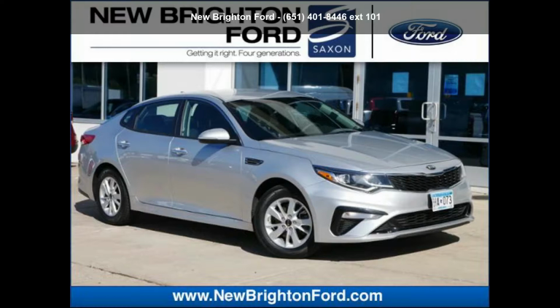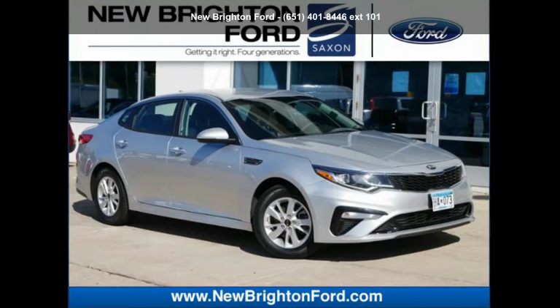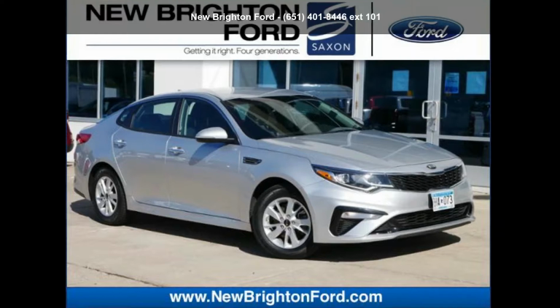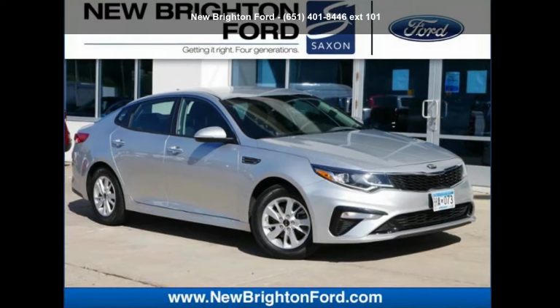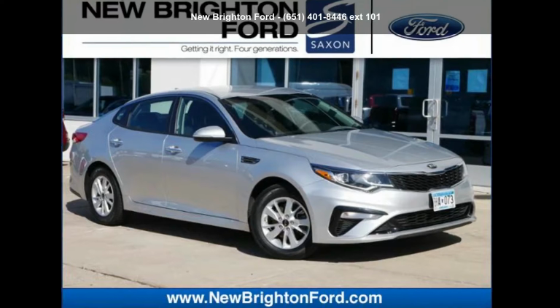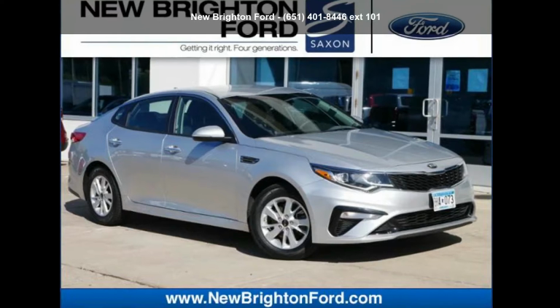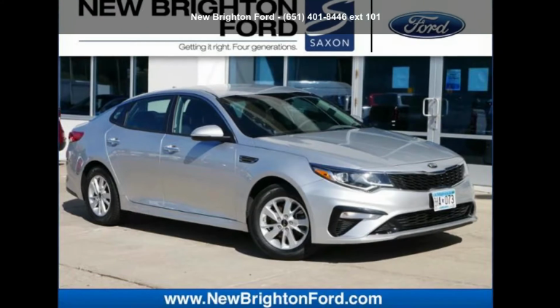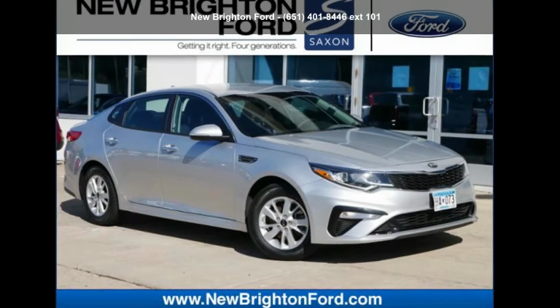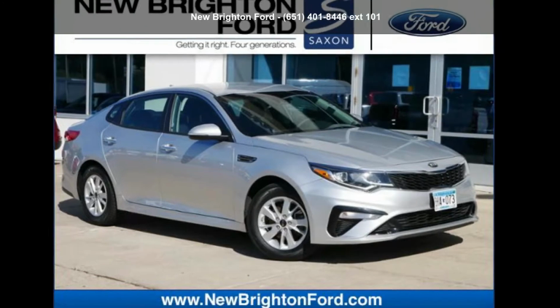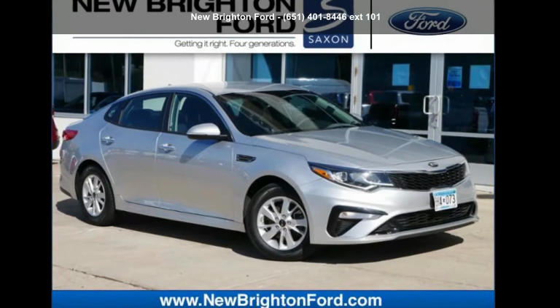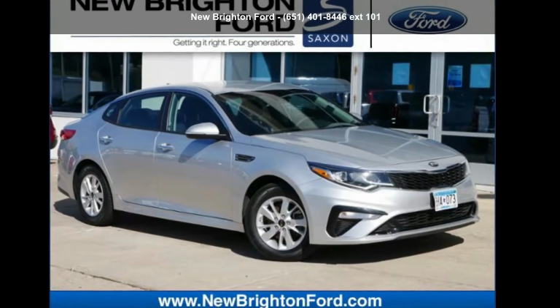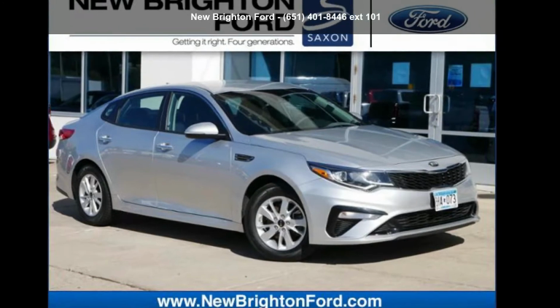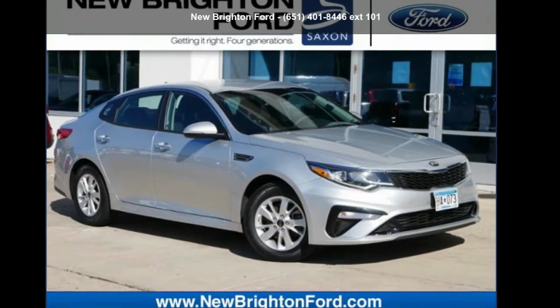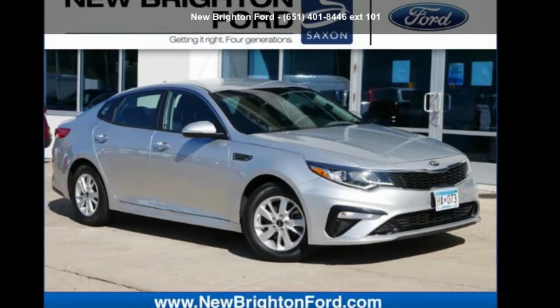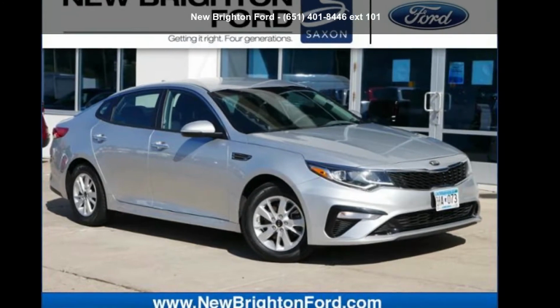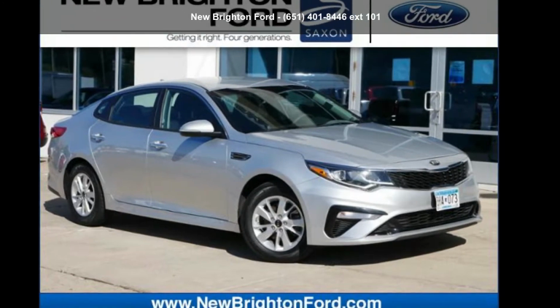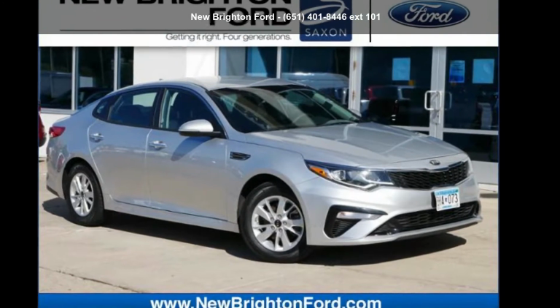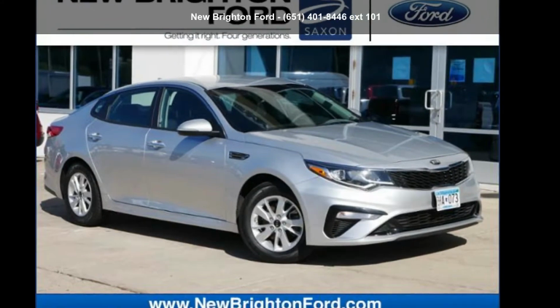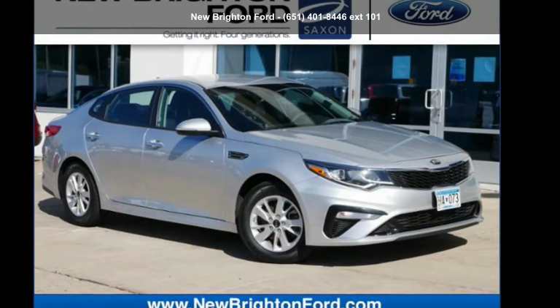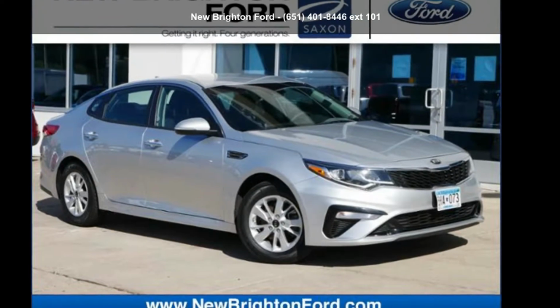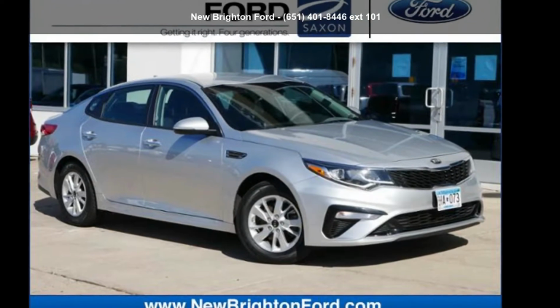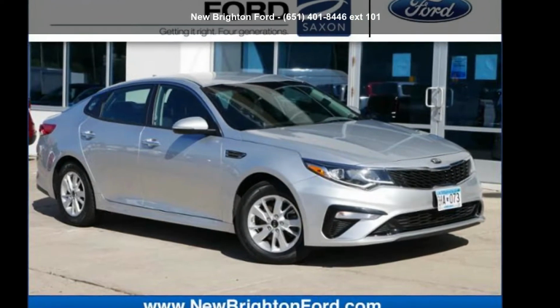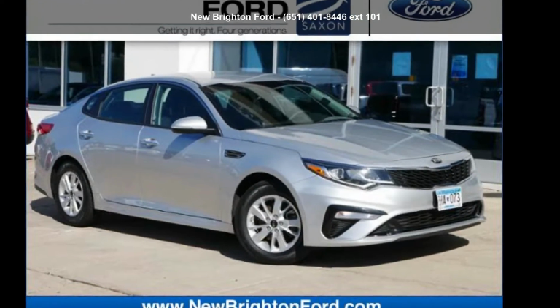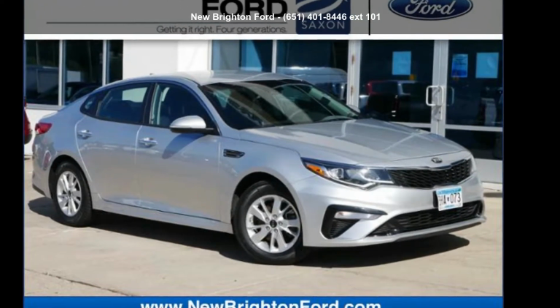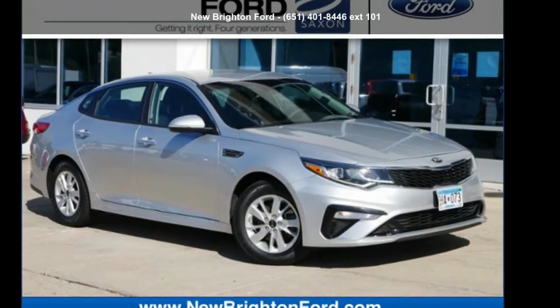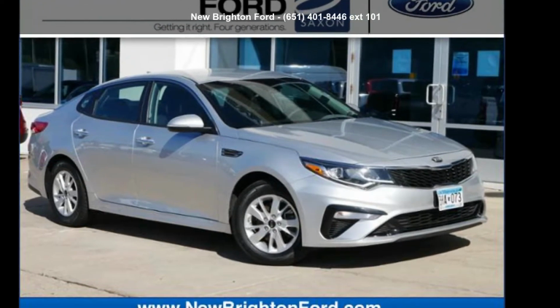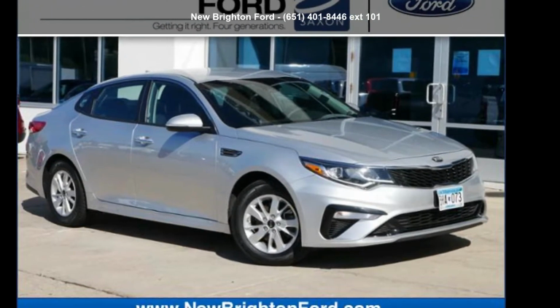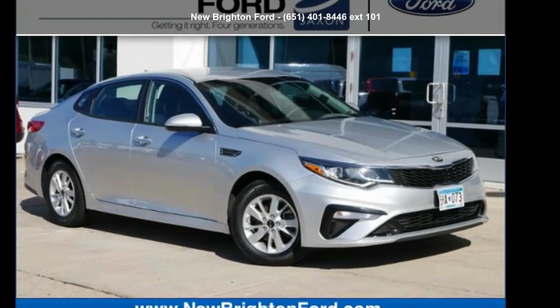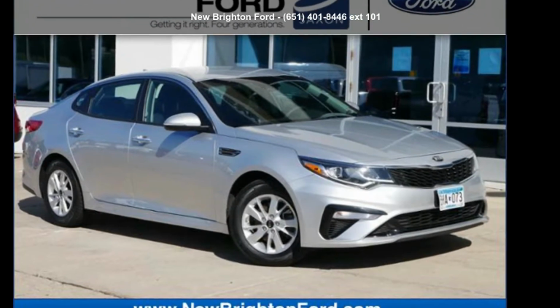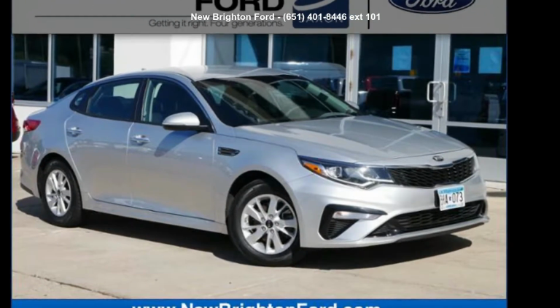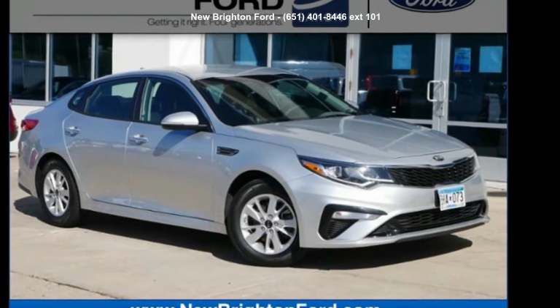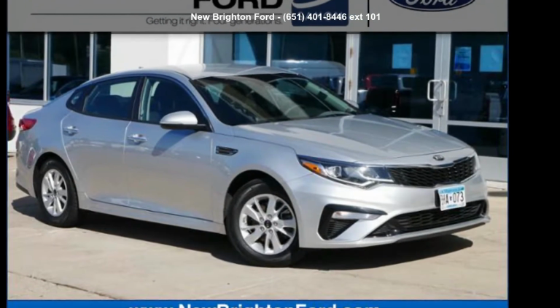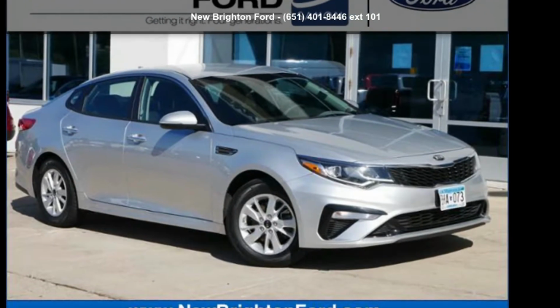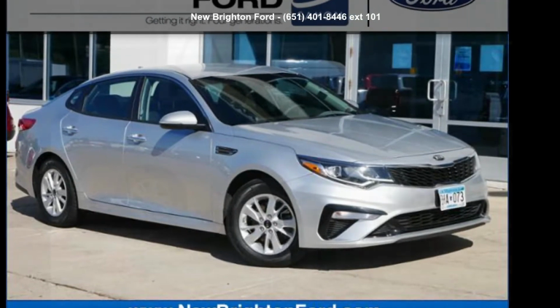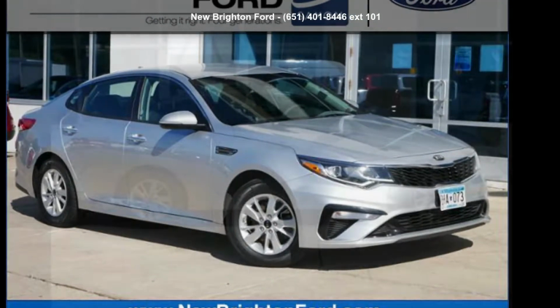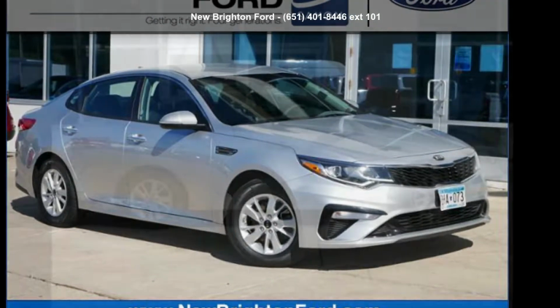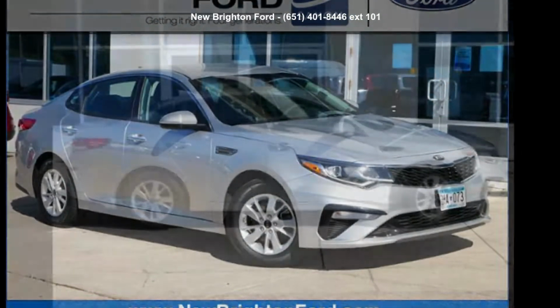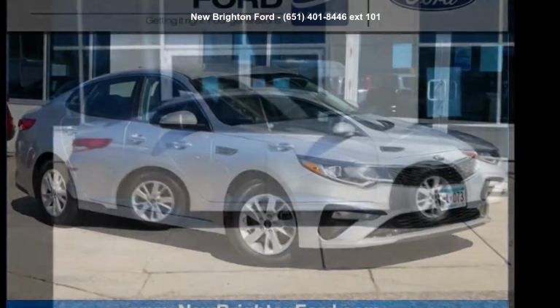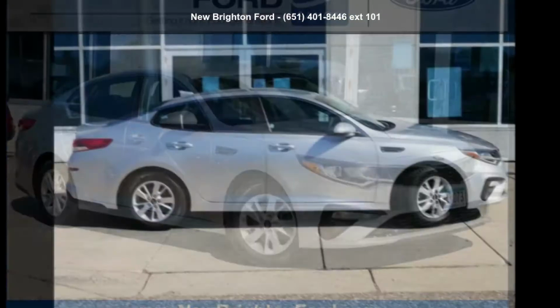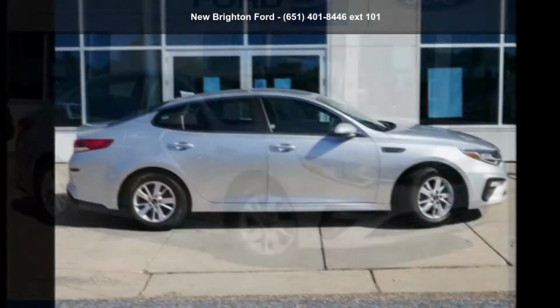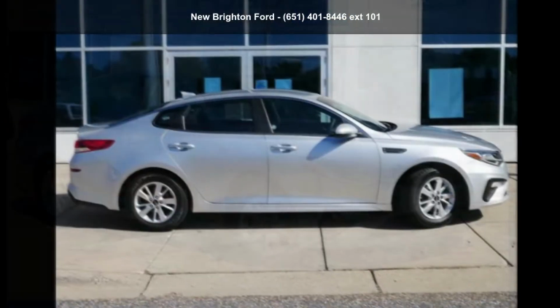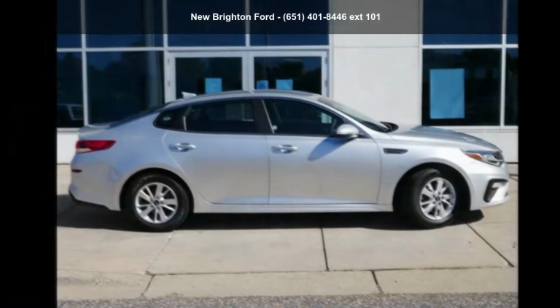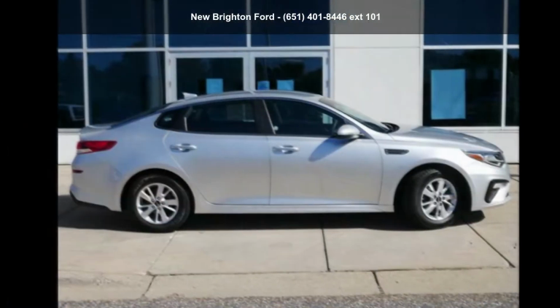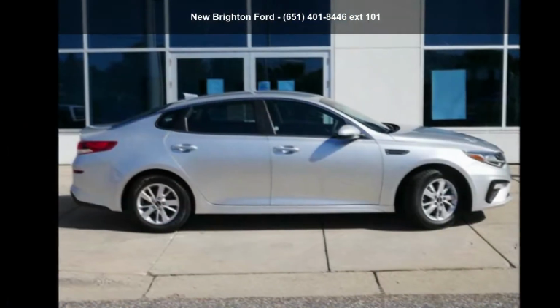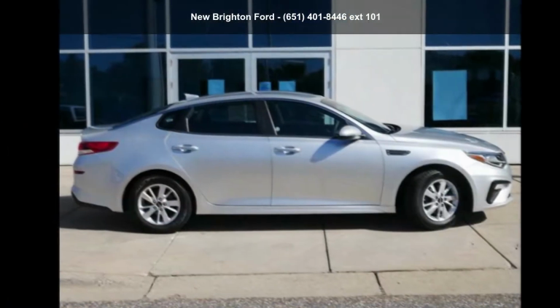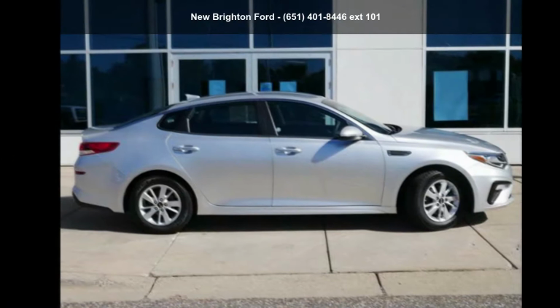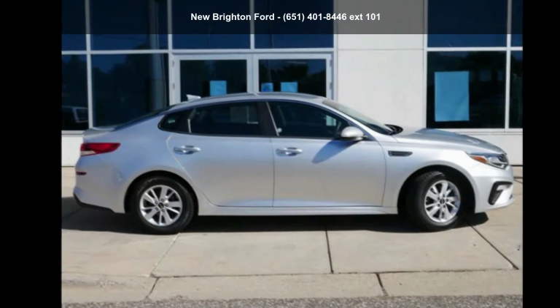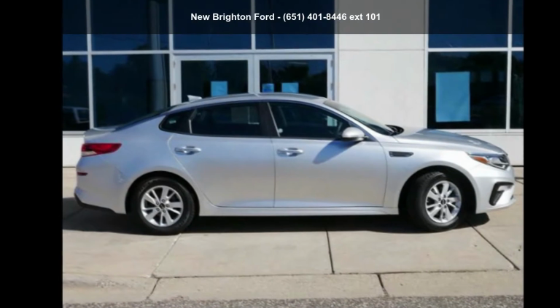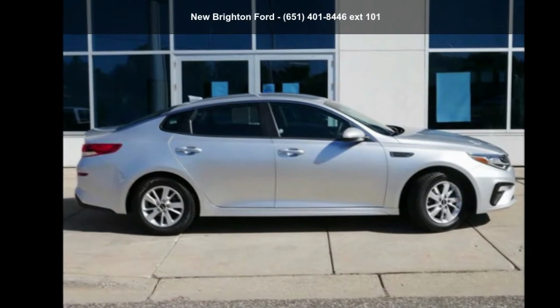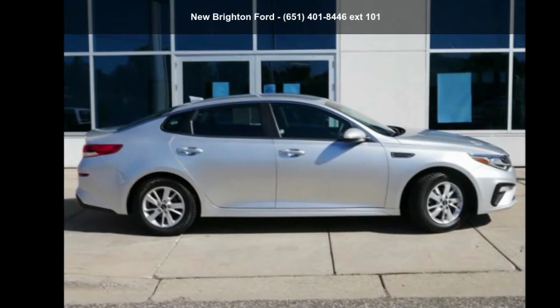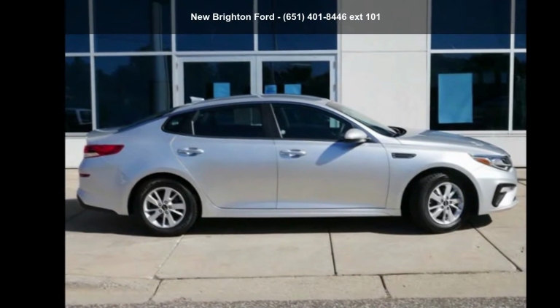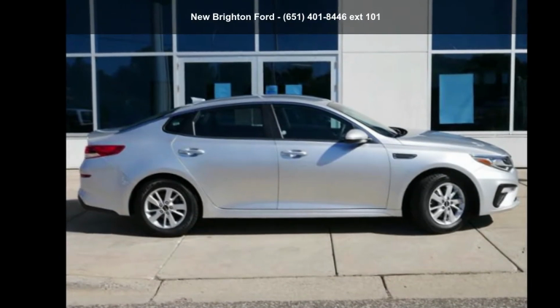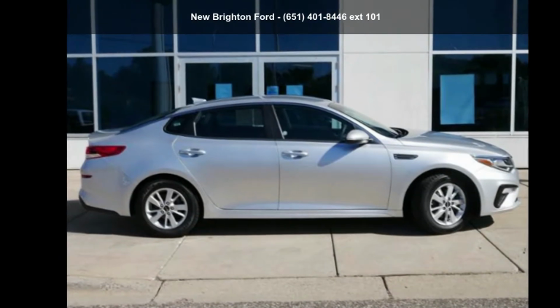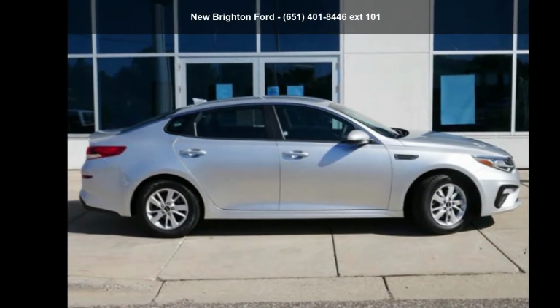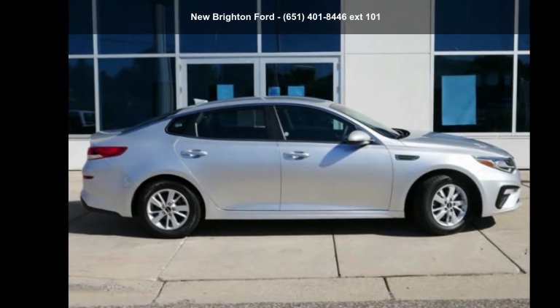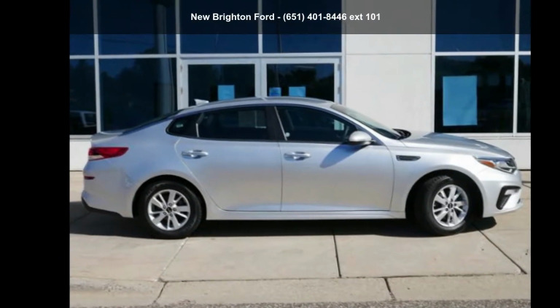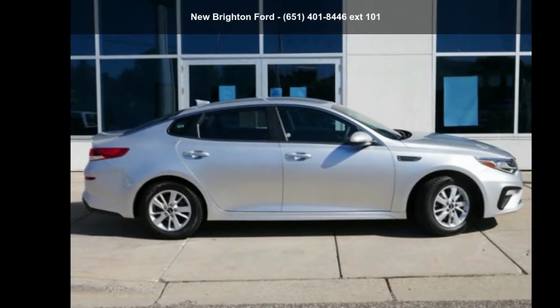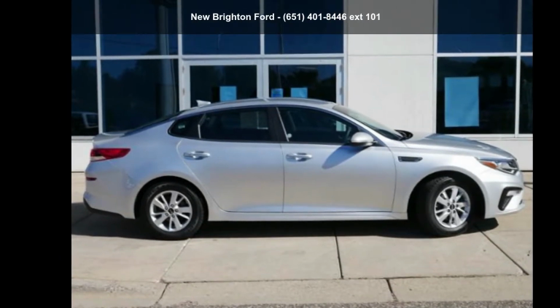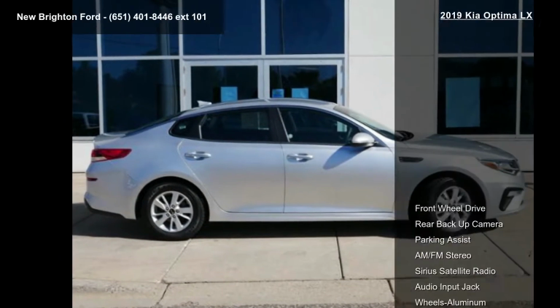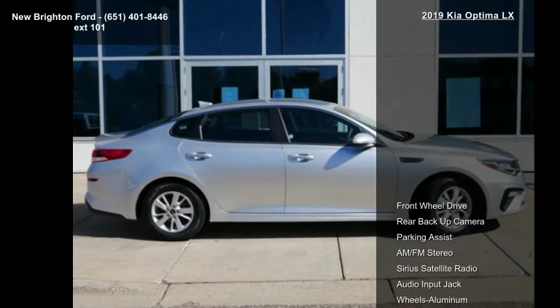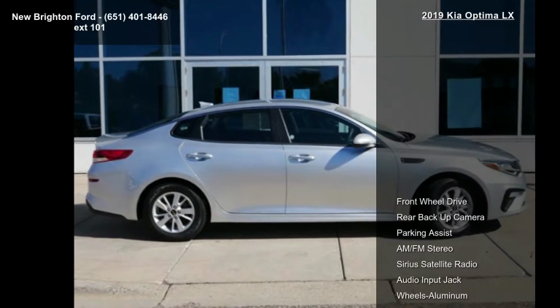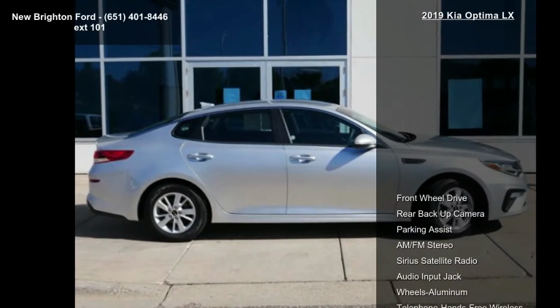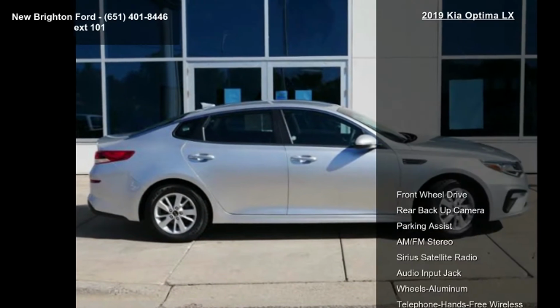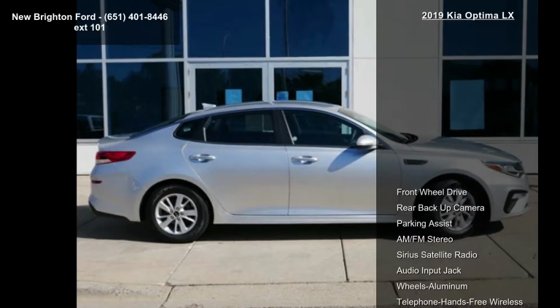Presenting the Kia 2019 Optima LX. If you are looking for a first-rate auto, this one could be yours today.